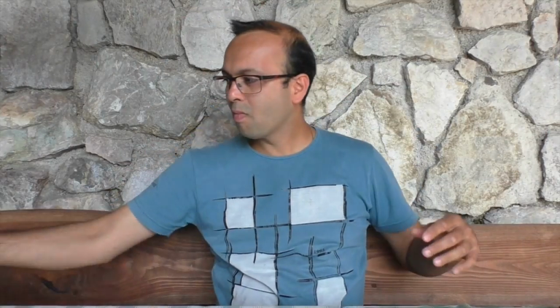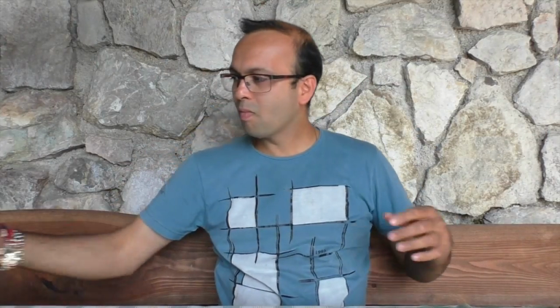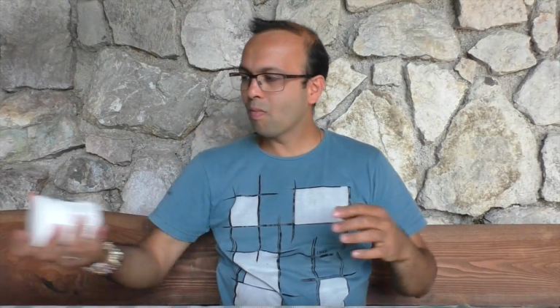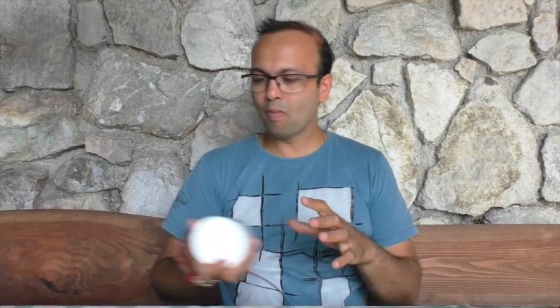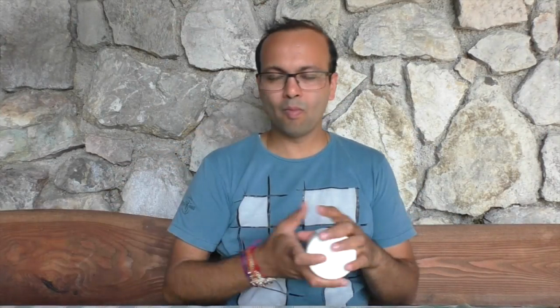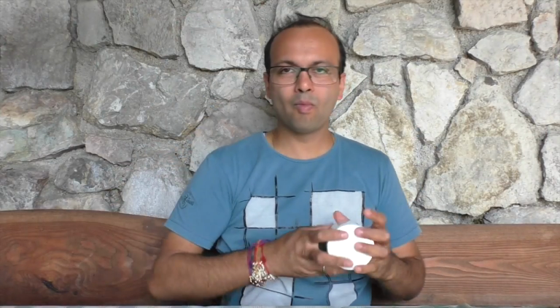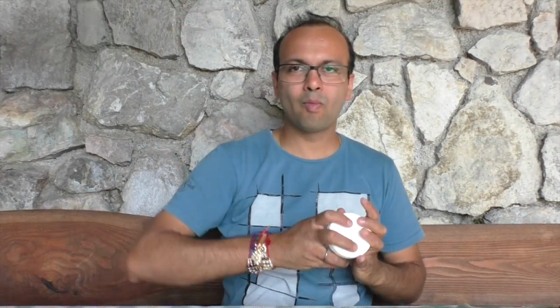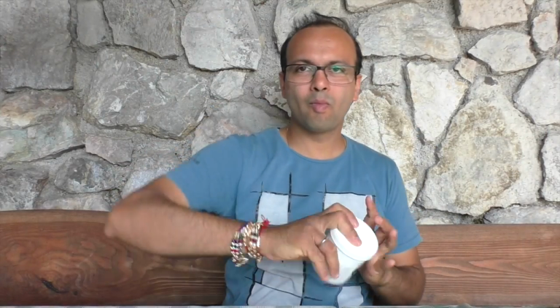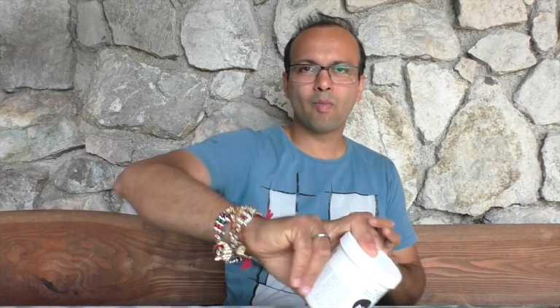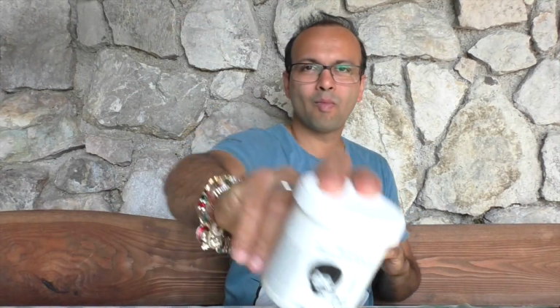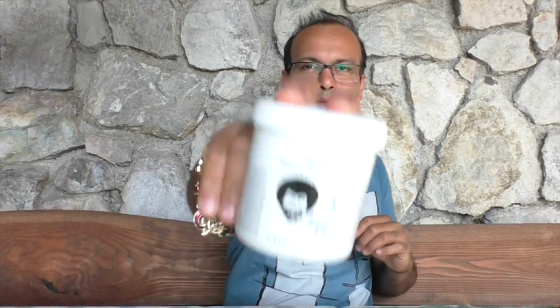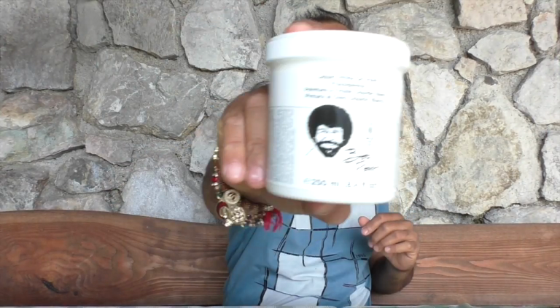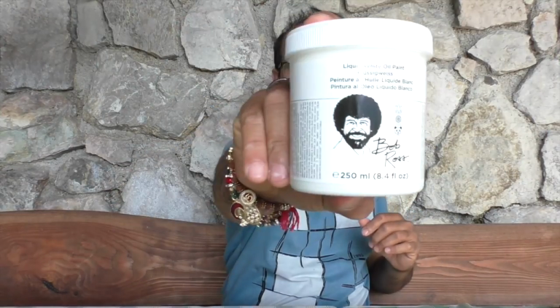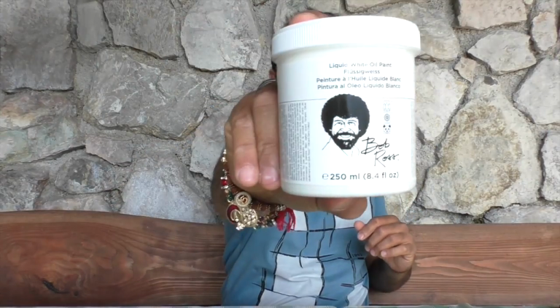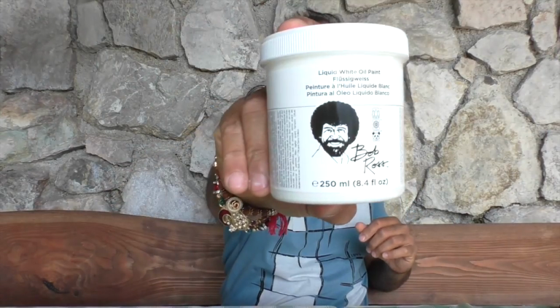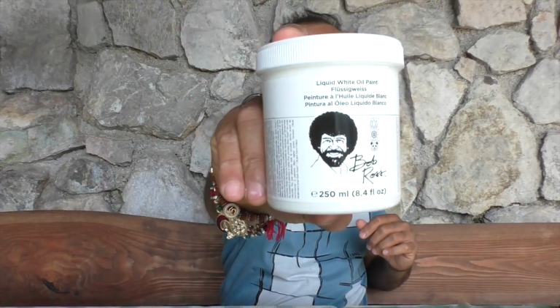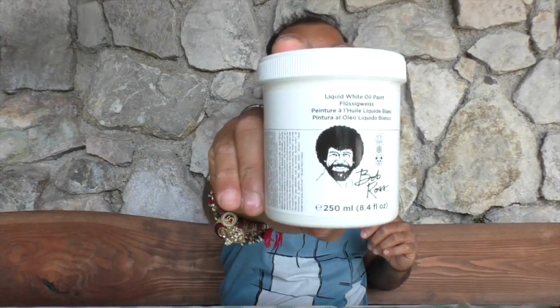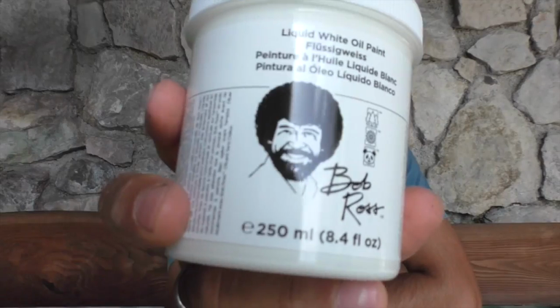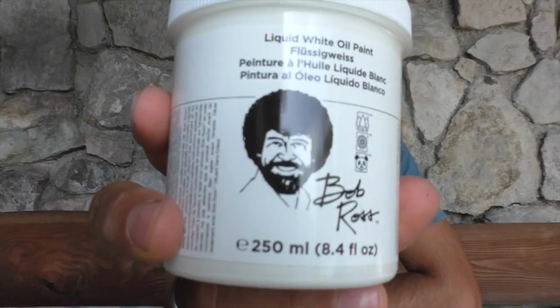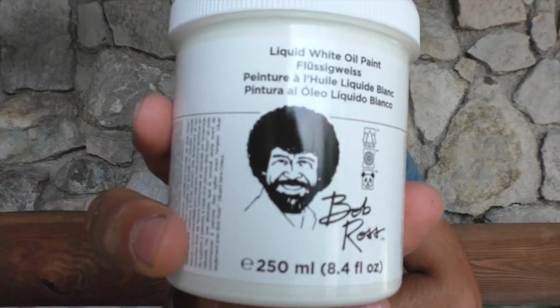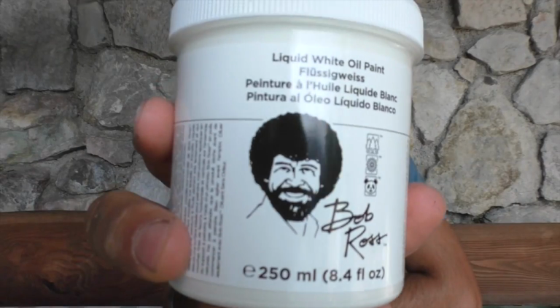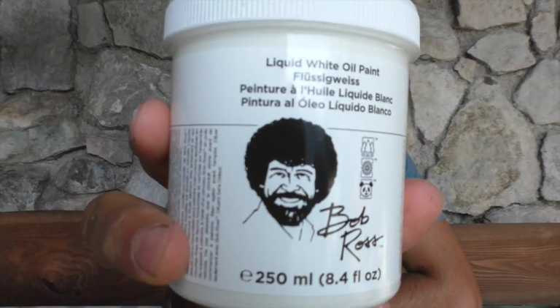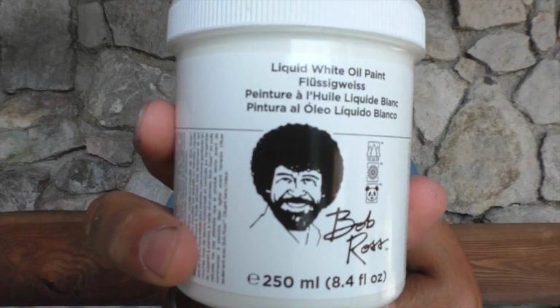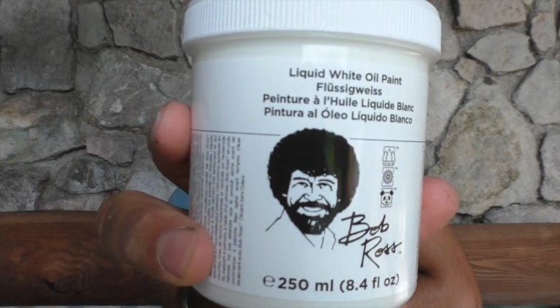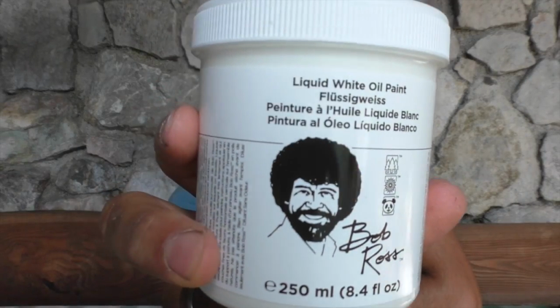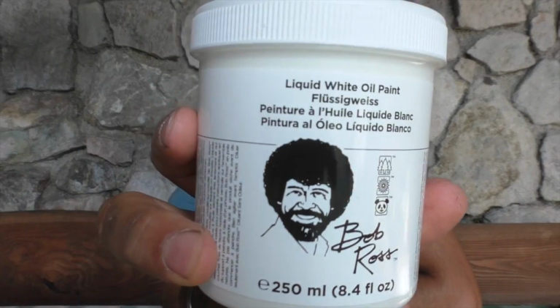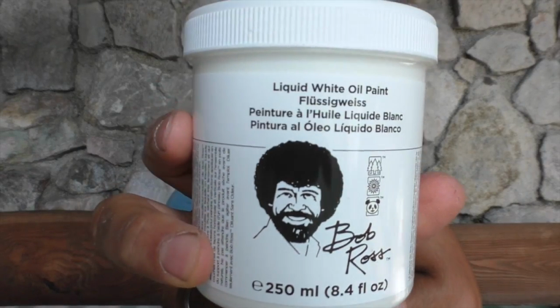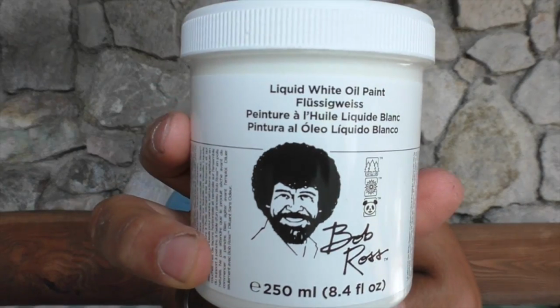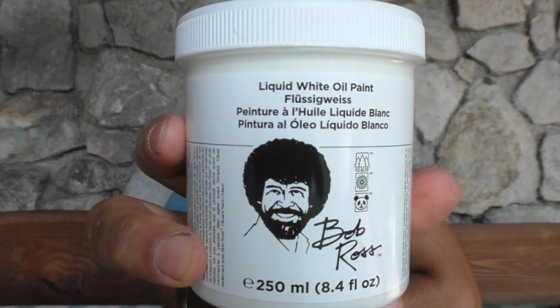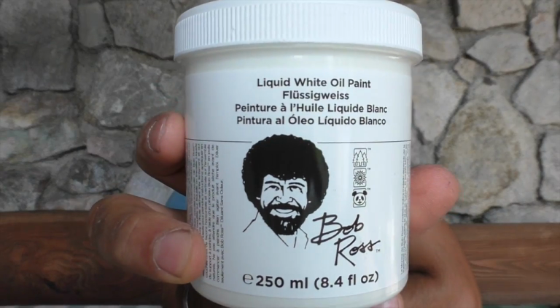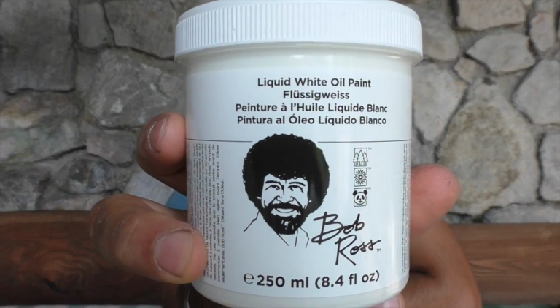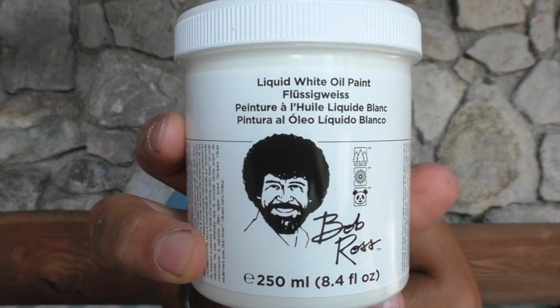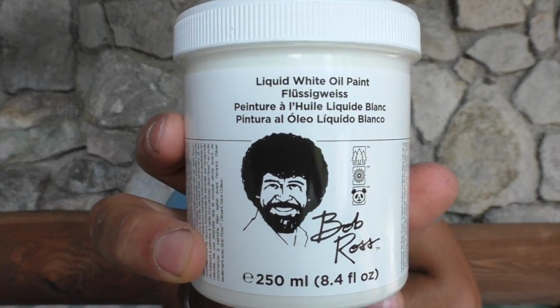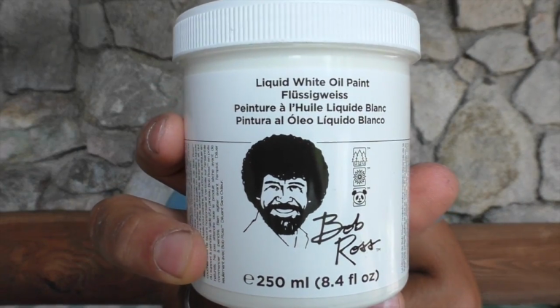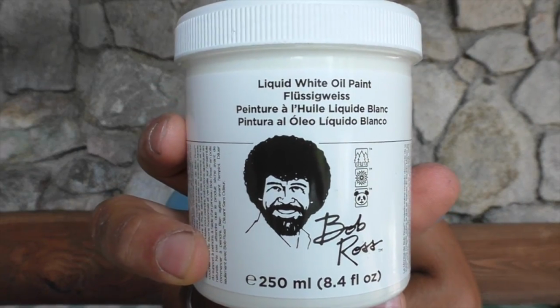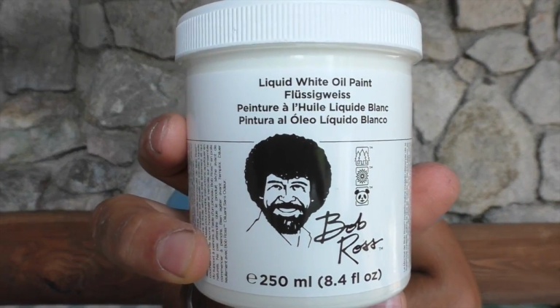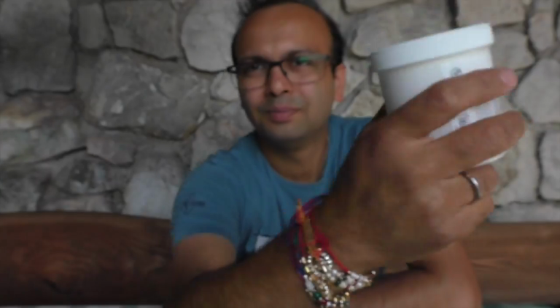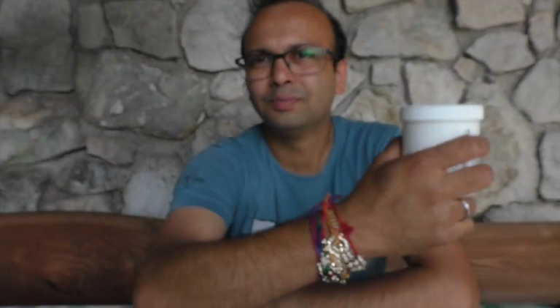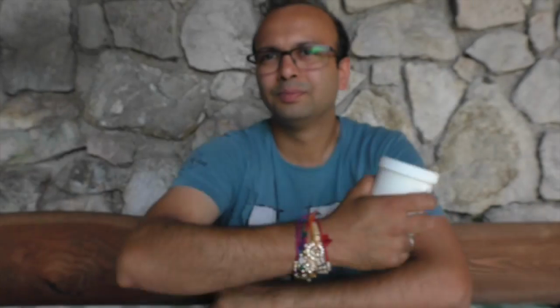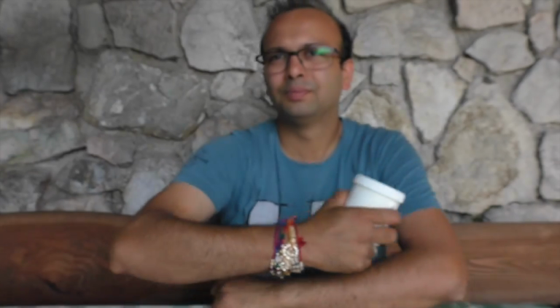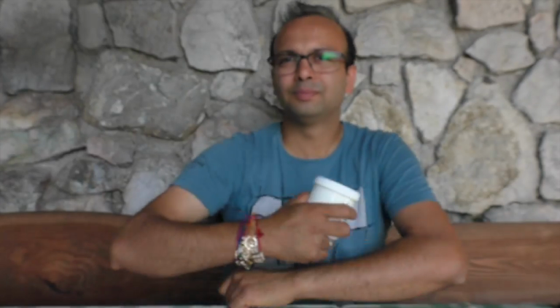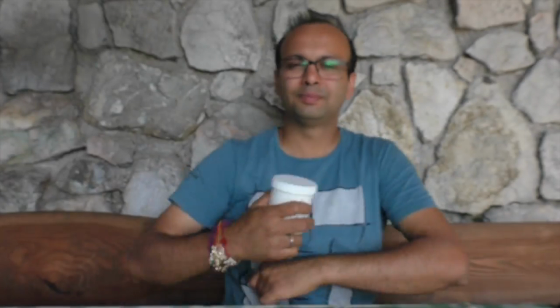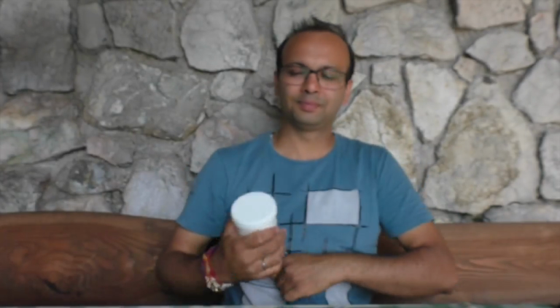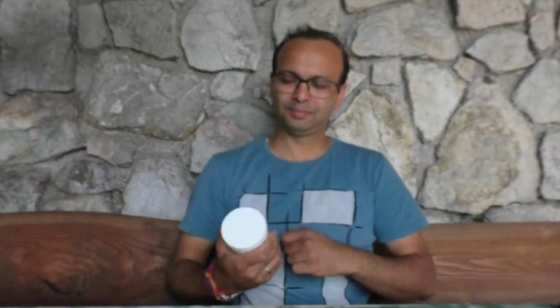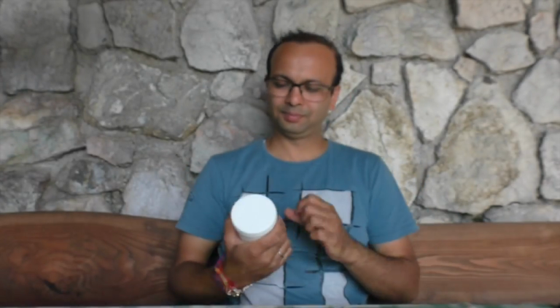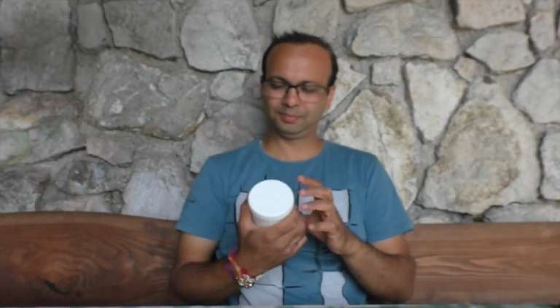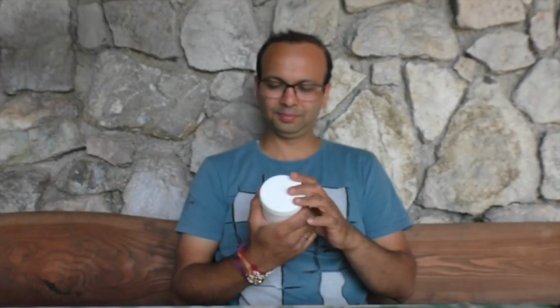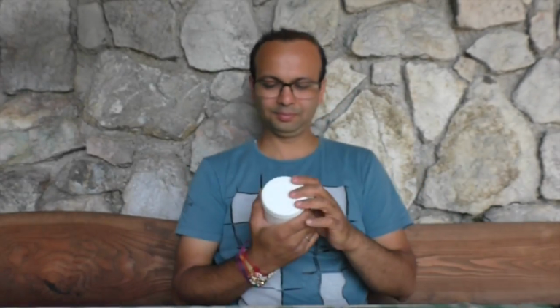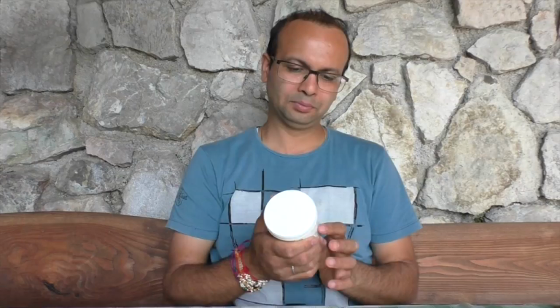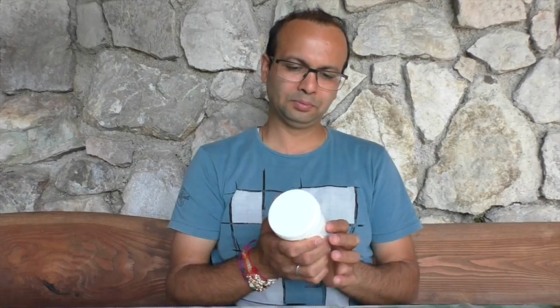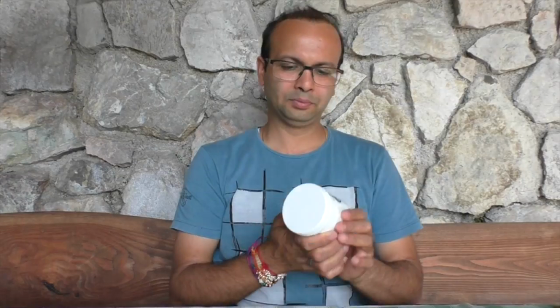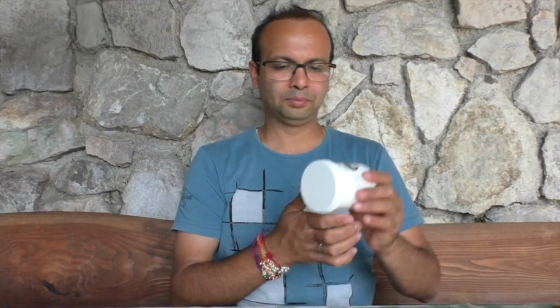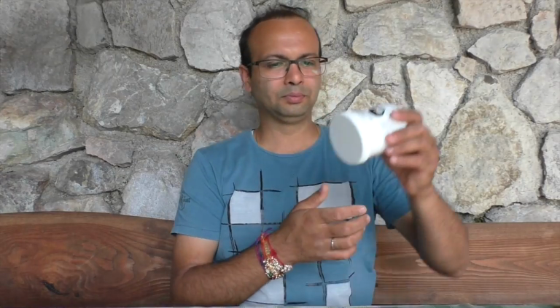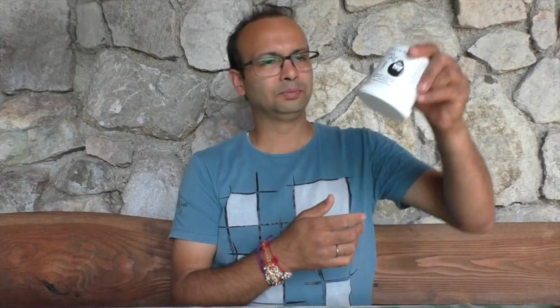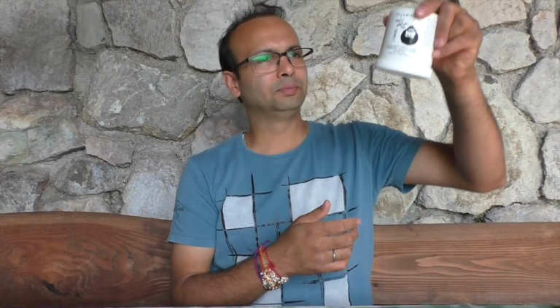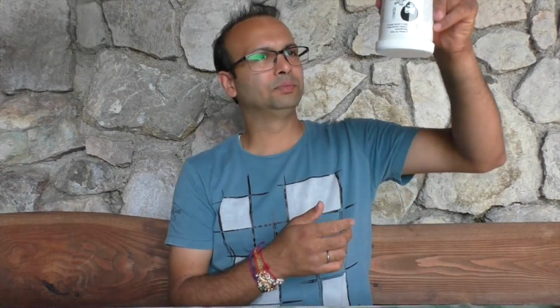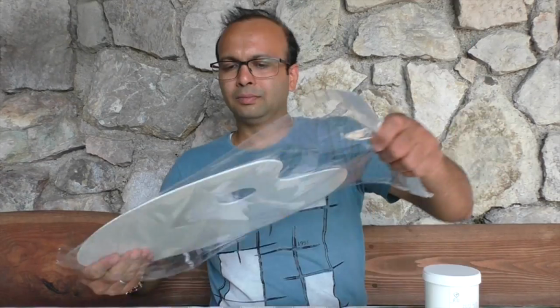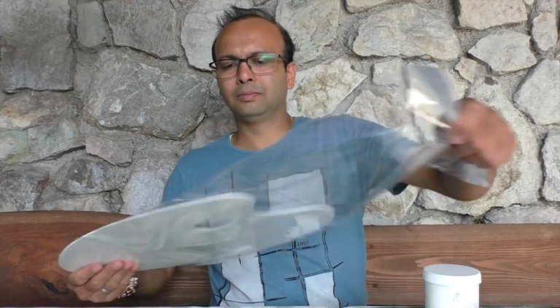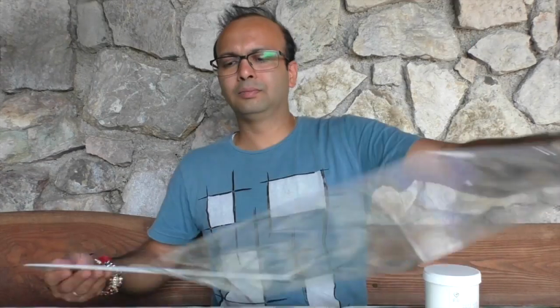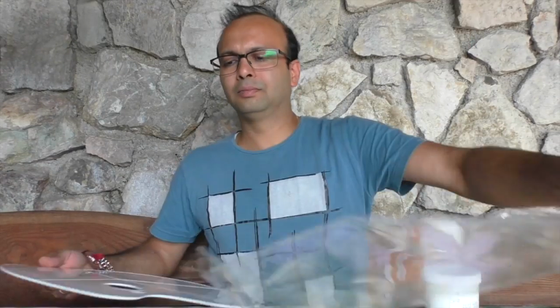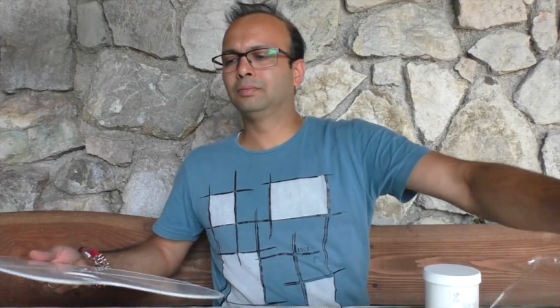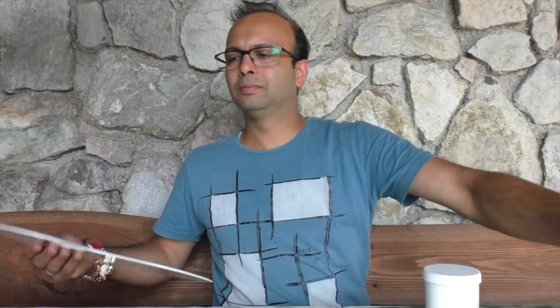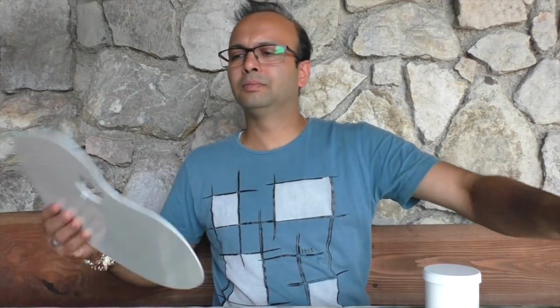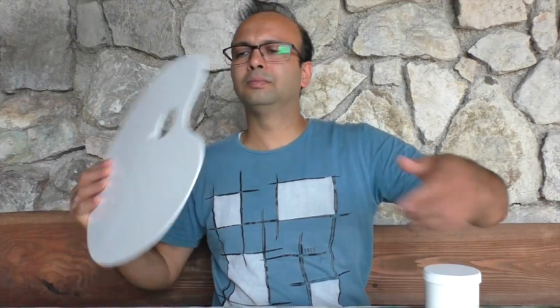And that's the world-famous Bob Ross magic white. I hope these things are enough to get me started.